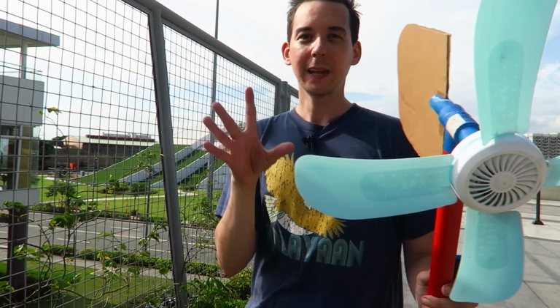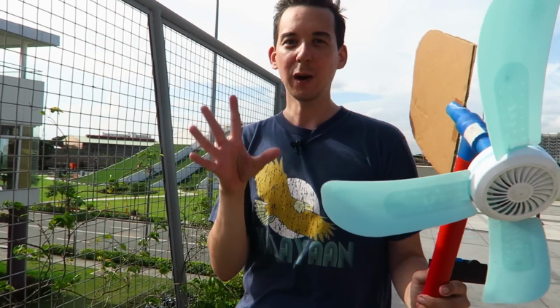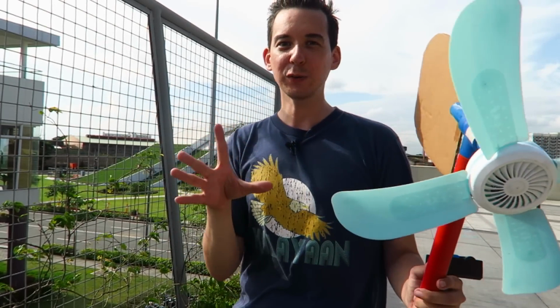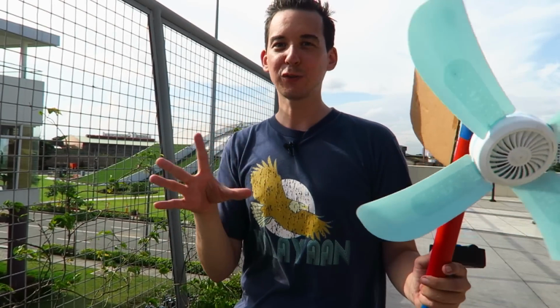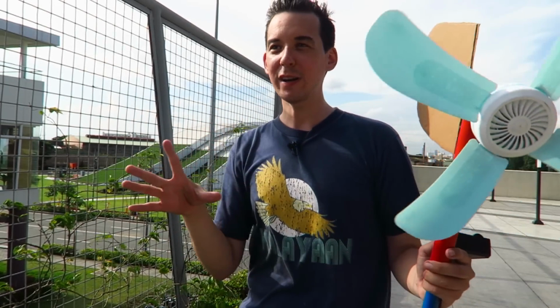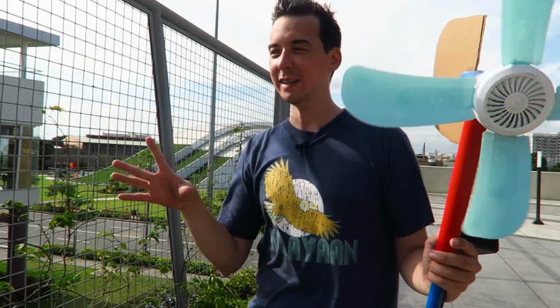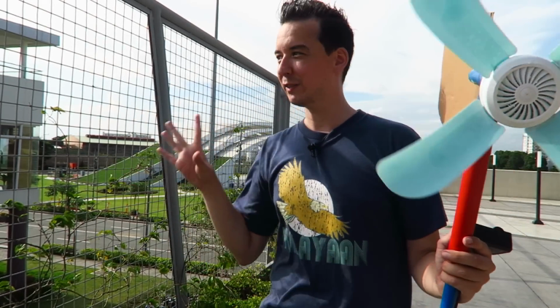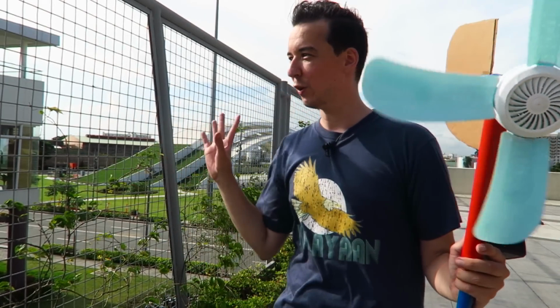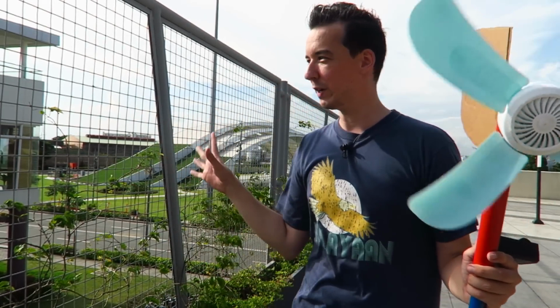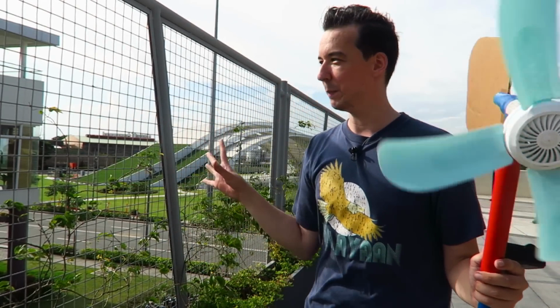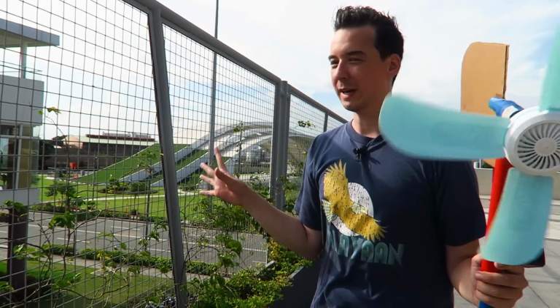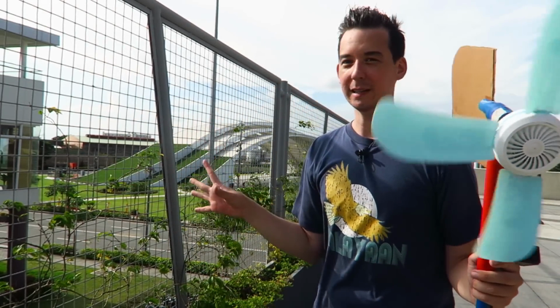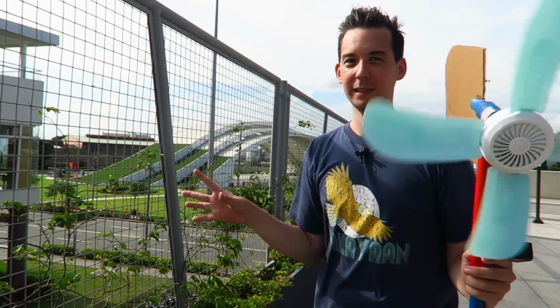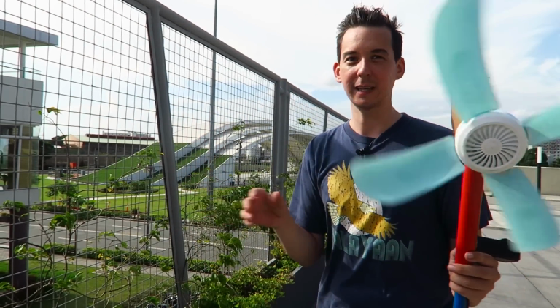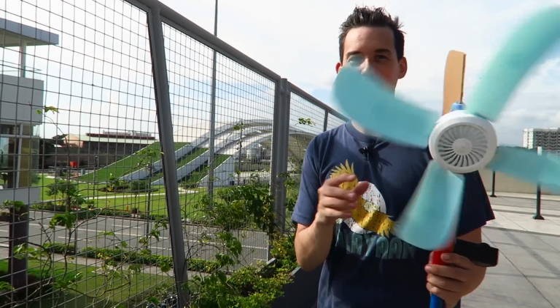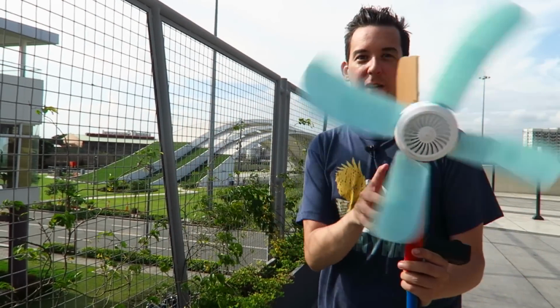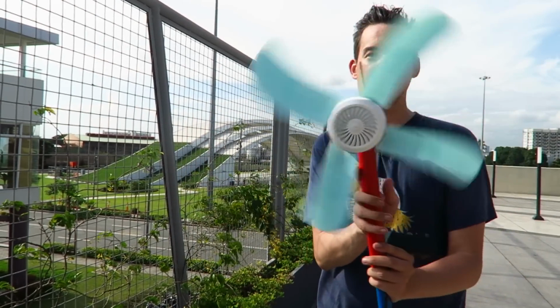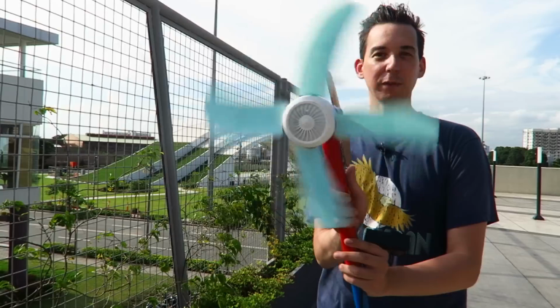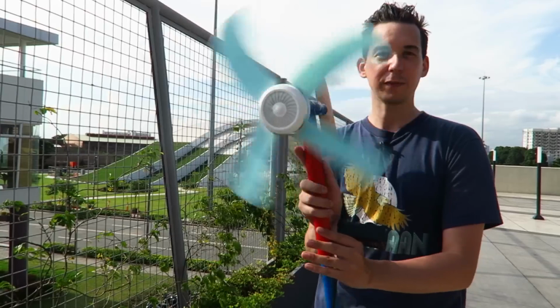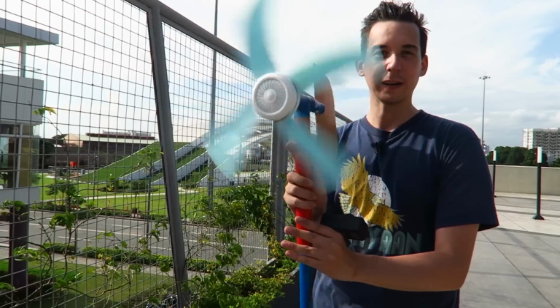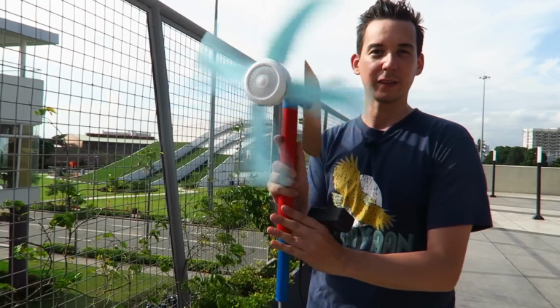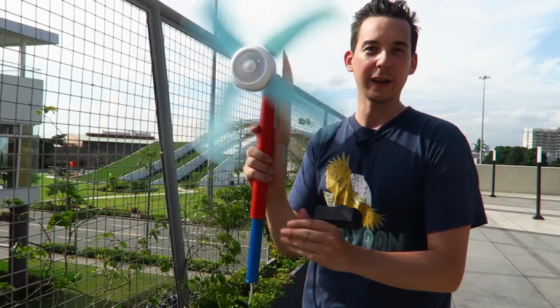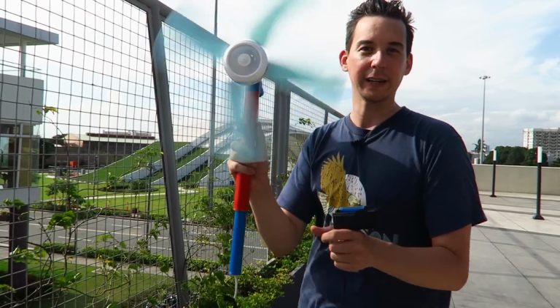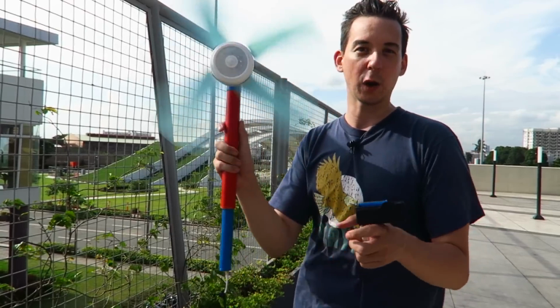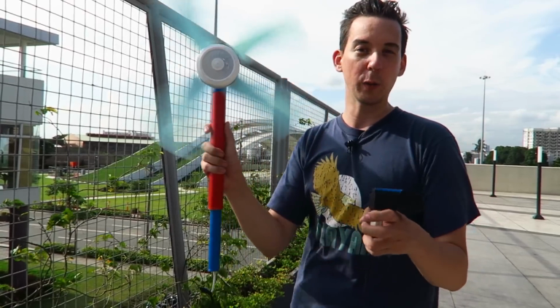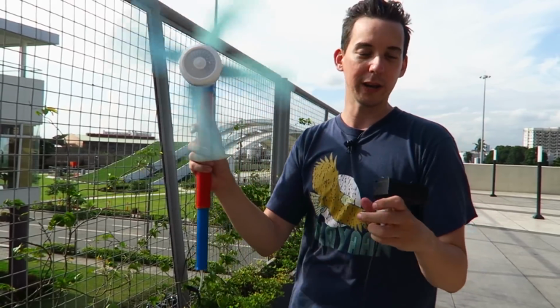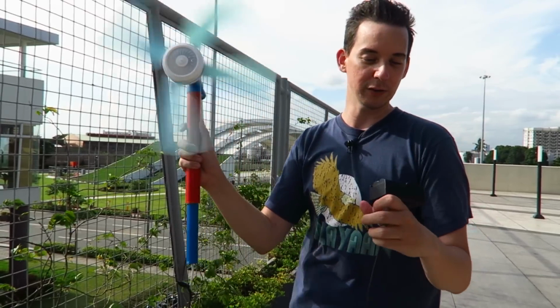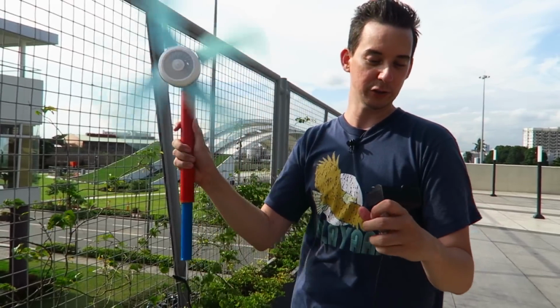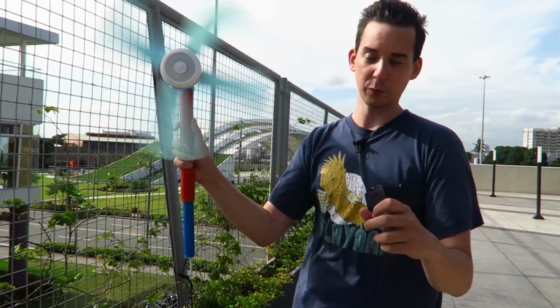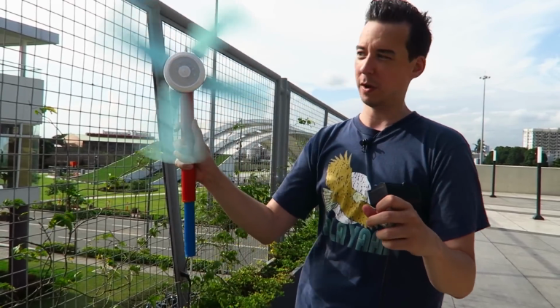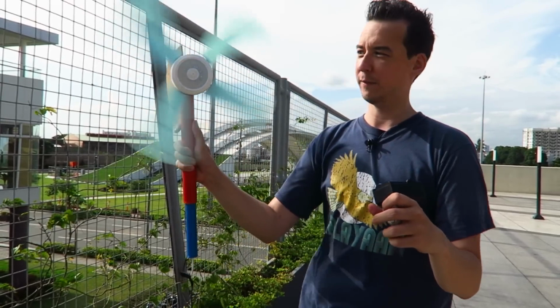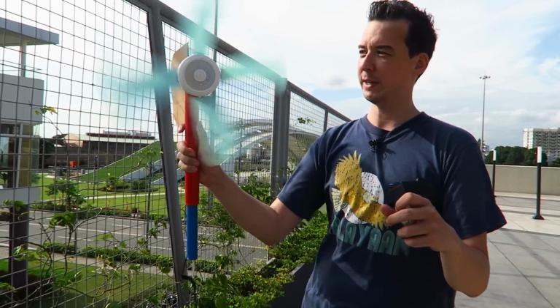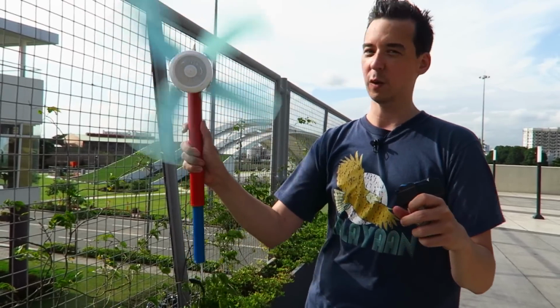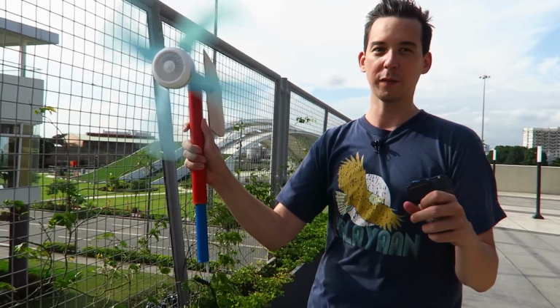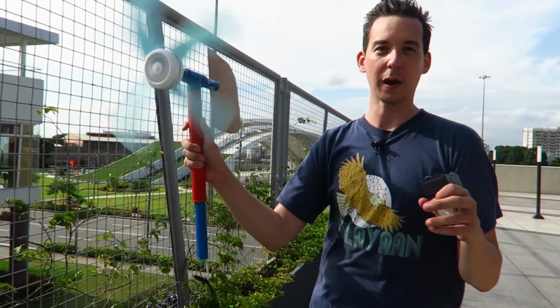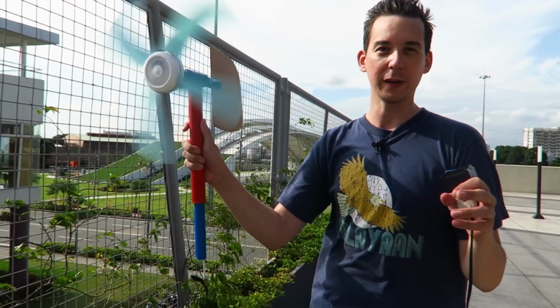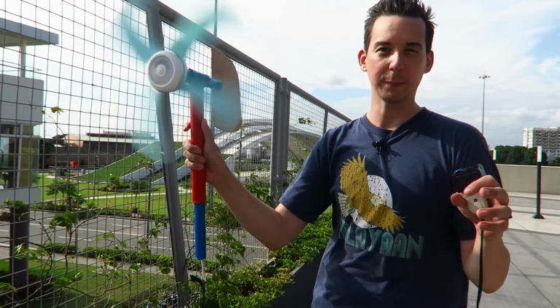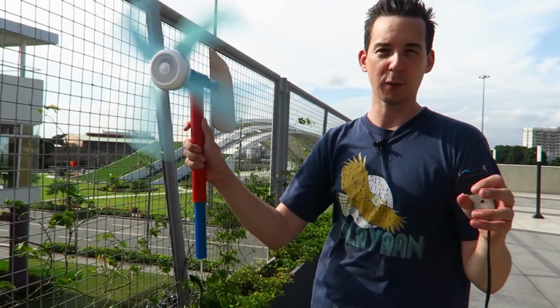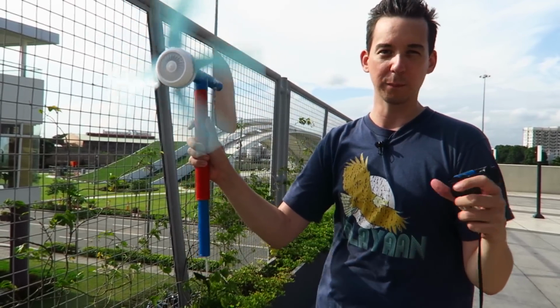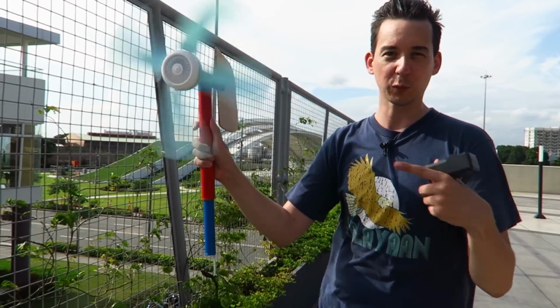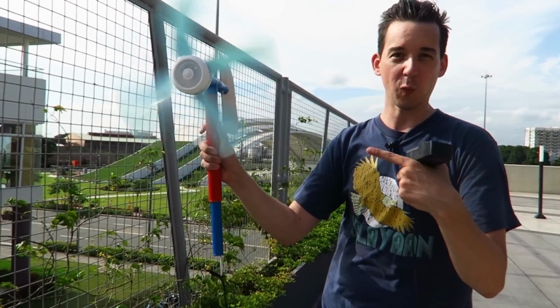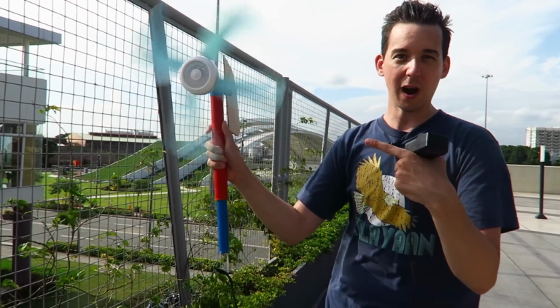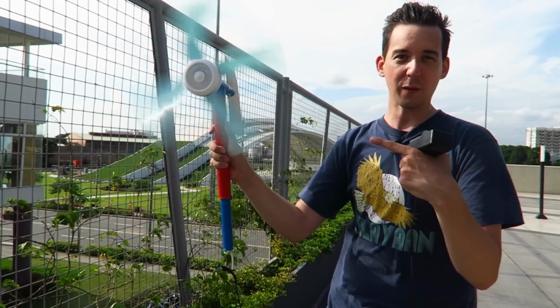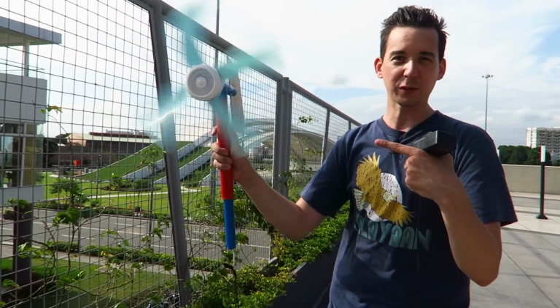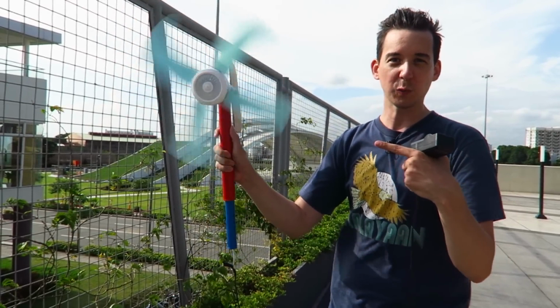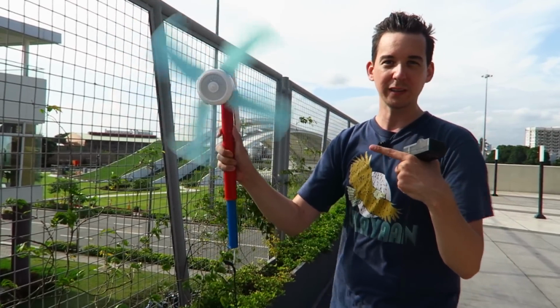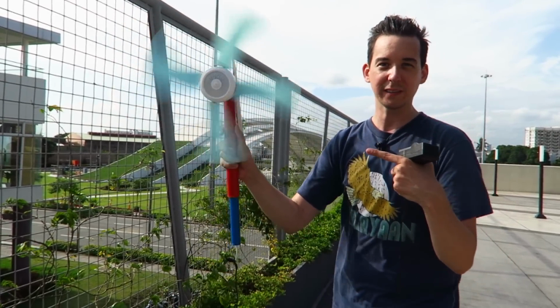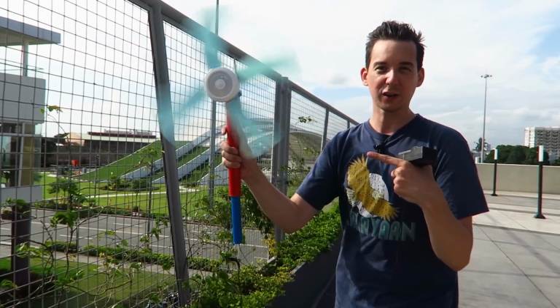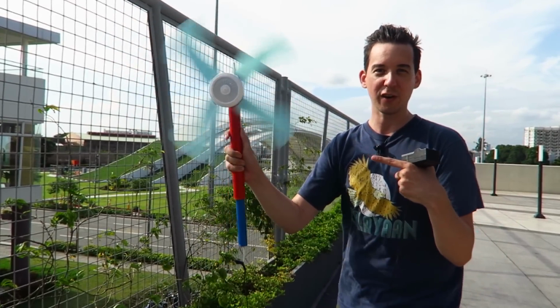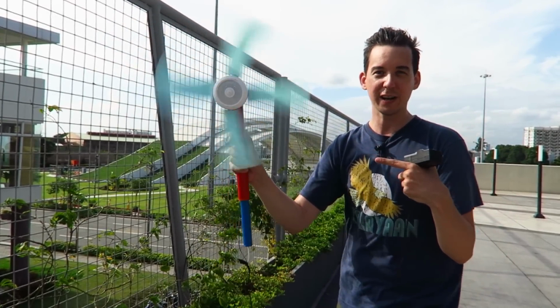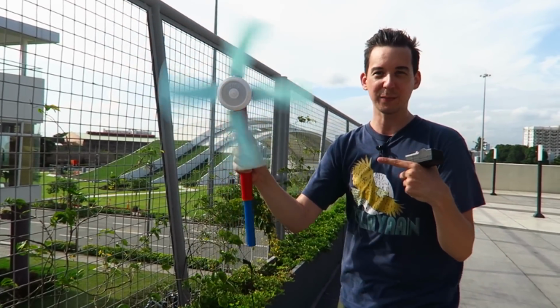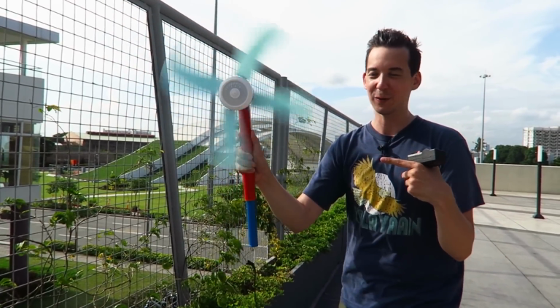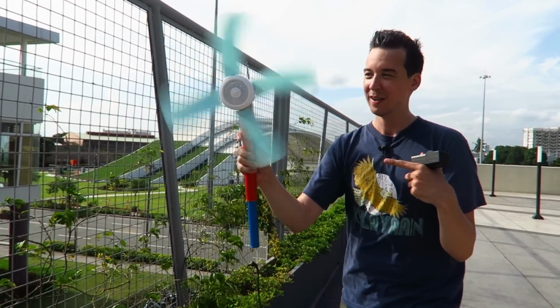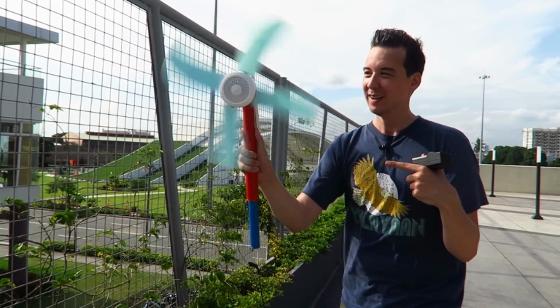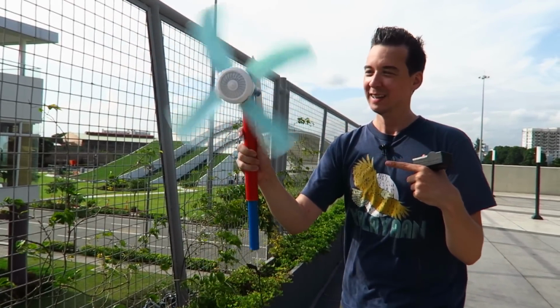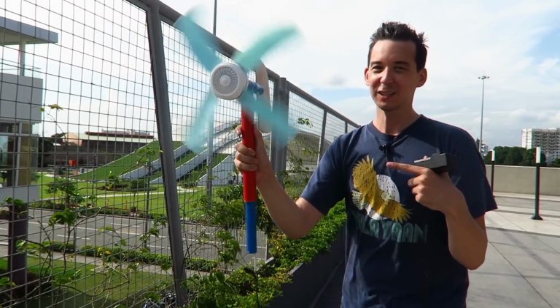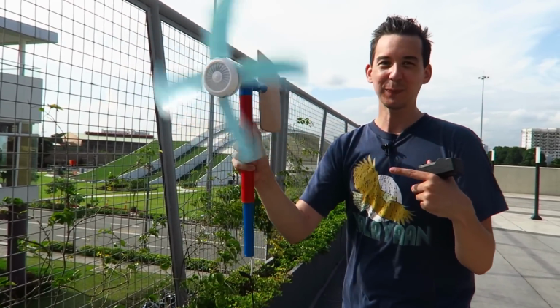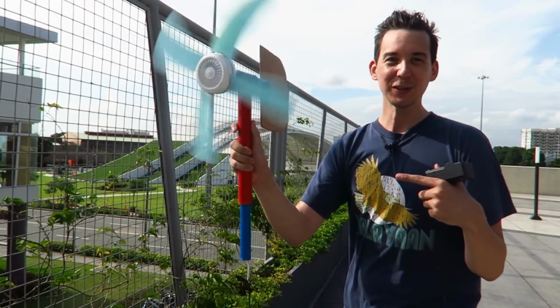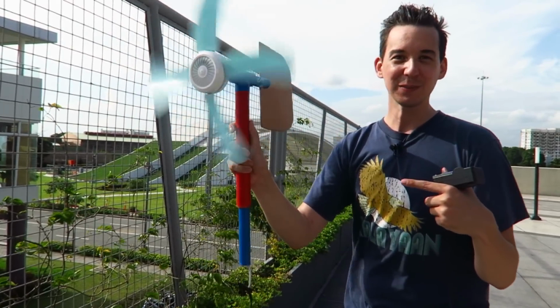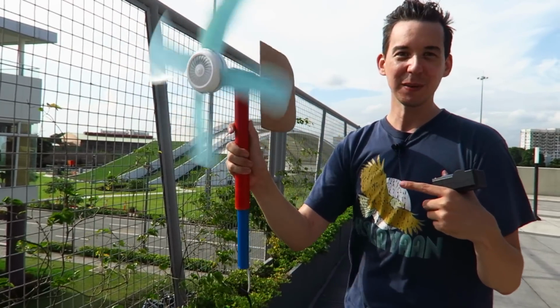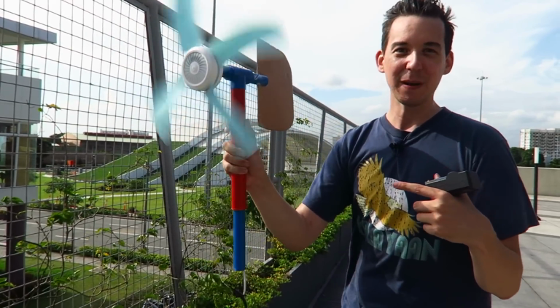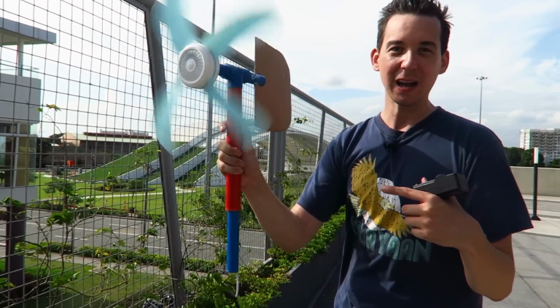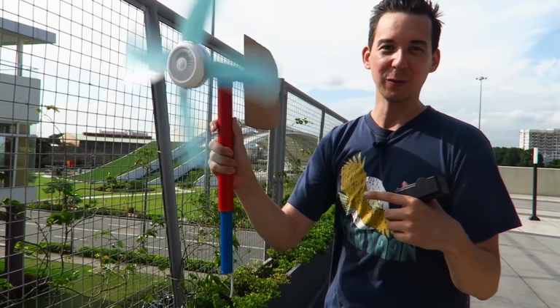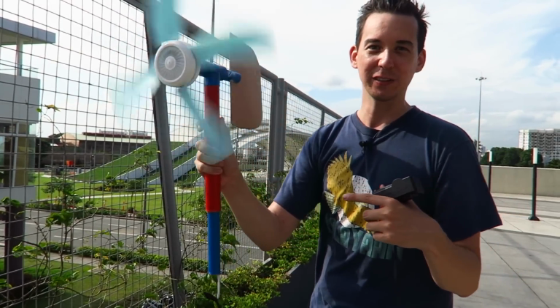Now as great as Circuit Makati is — and I love the fact that I can come here and shoot my video without any problems — wow, this wind is incredible, it's pushing me backwards.